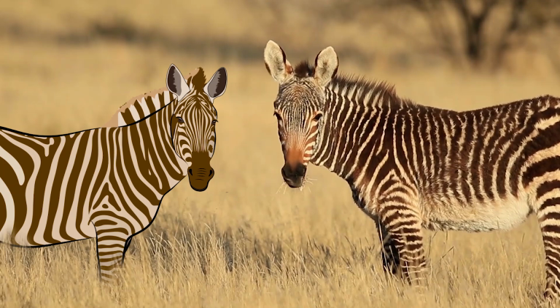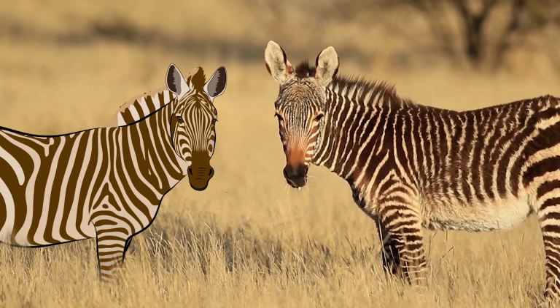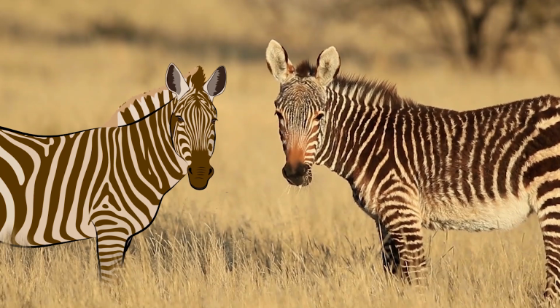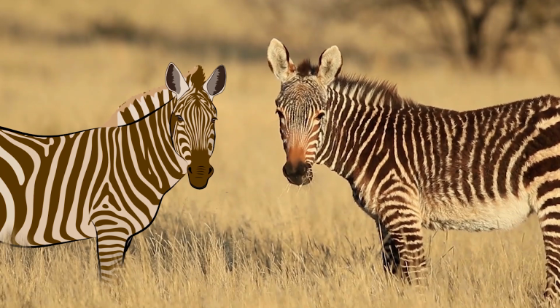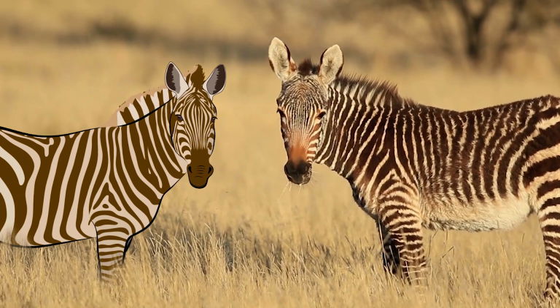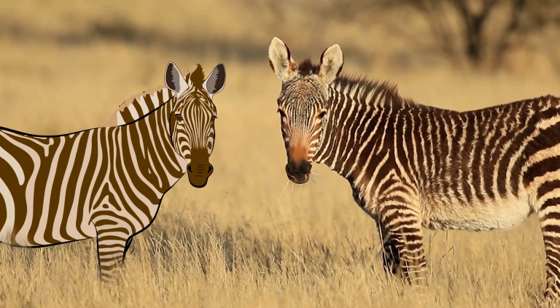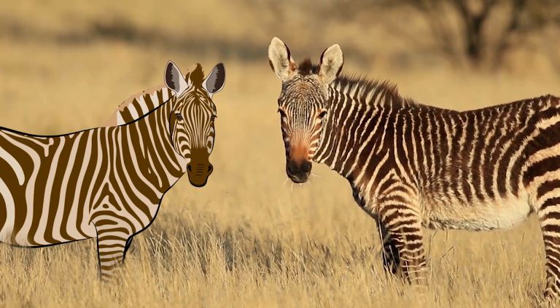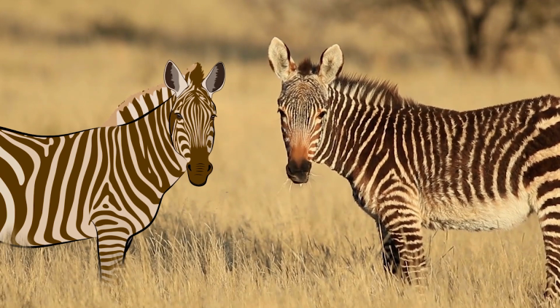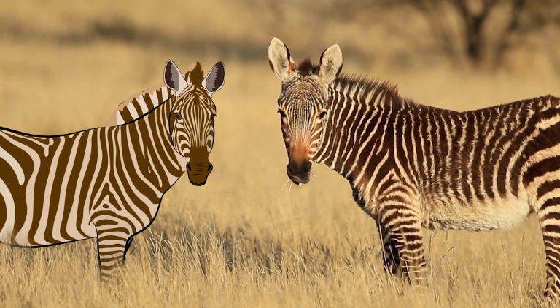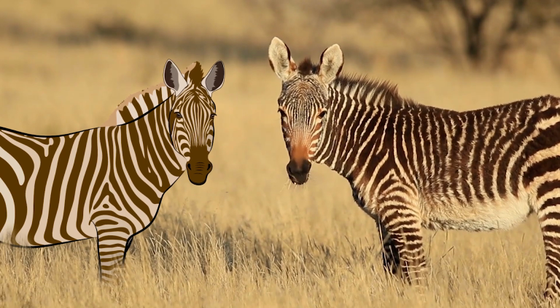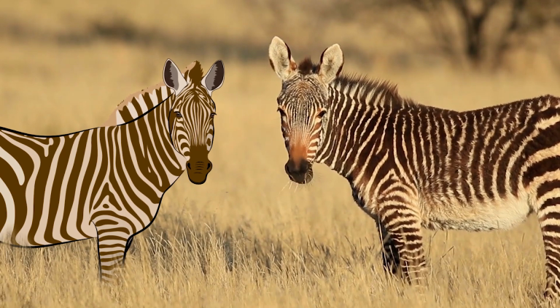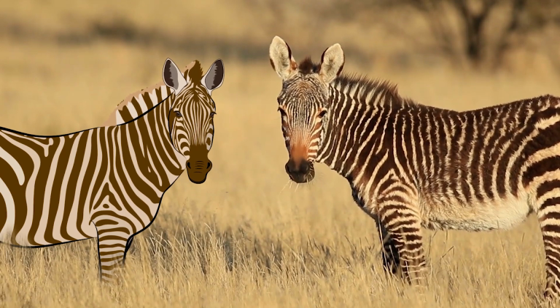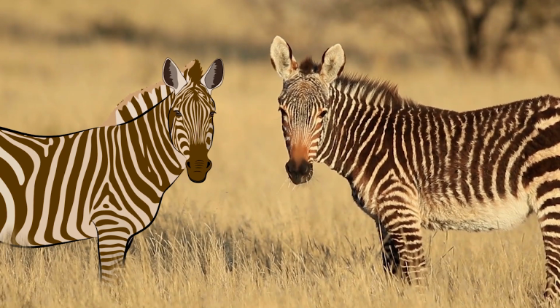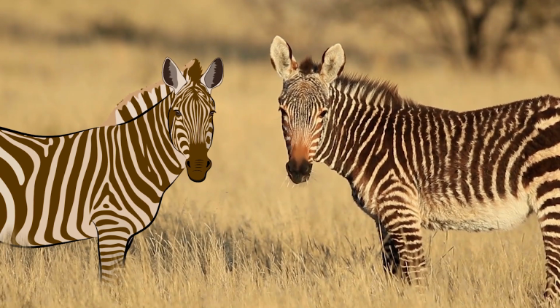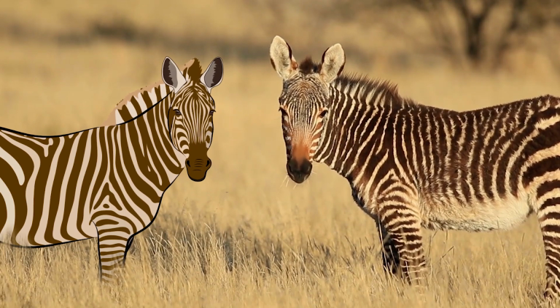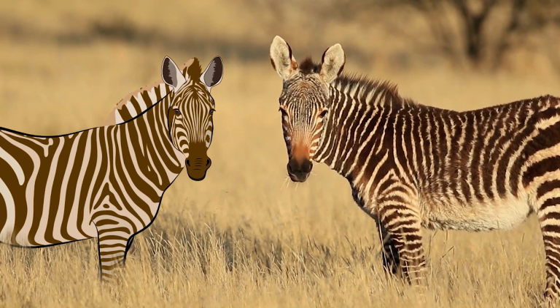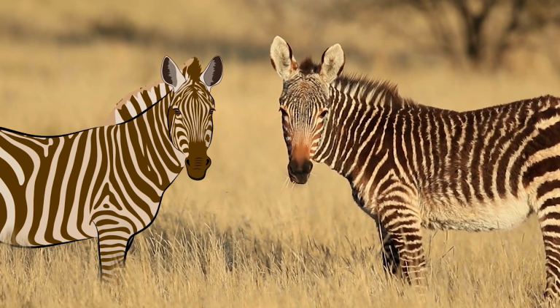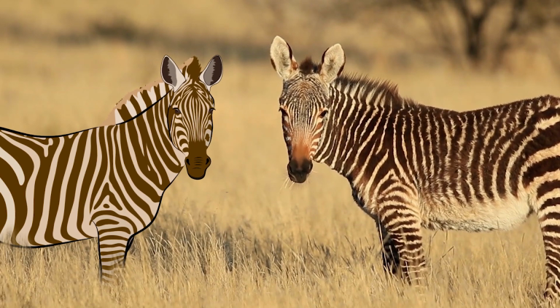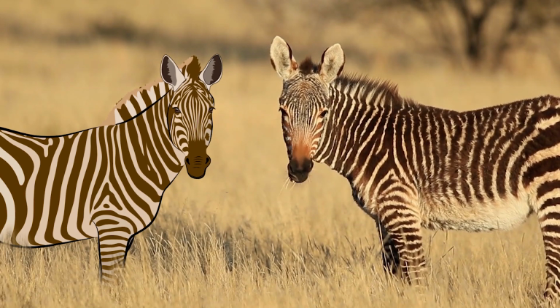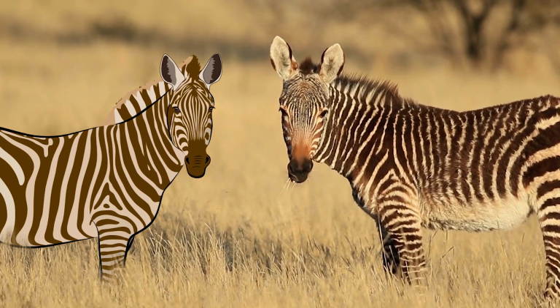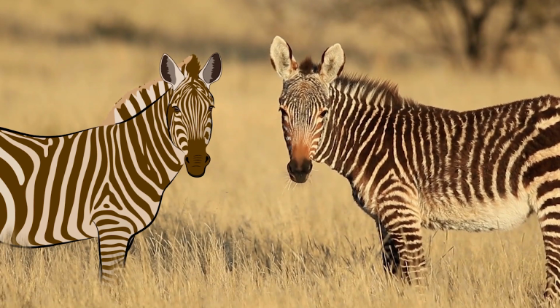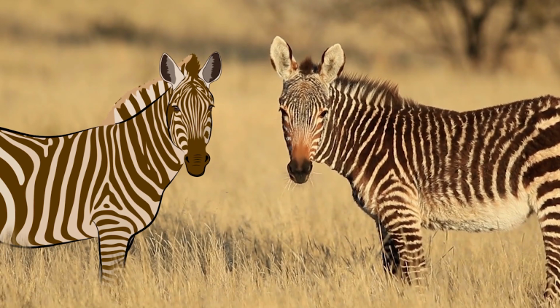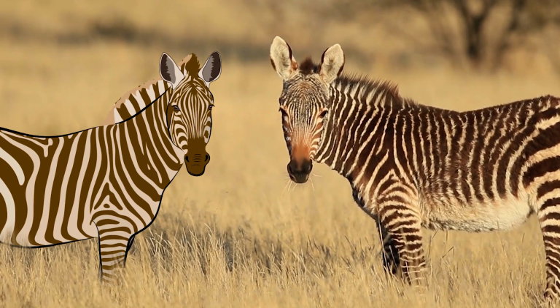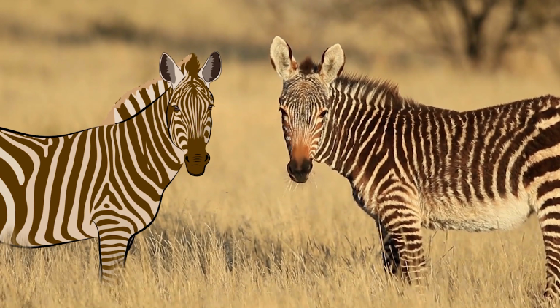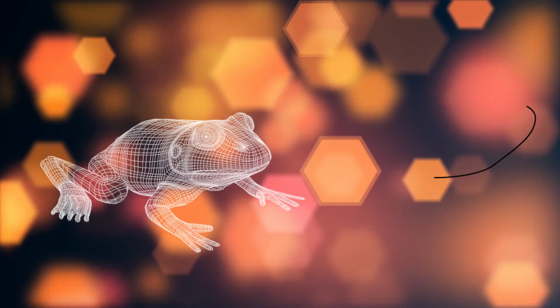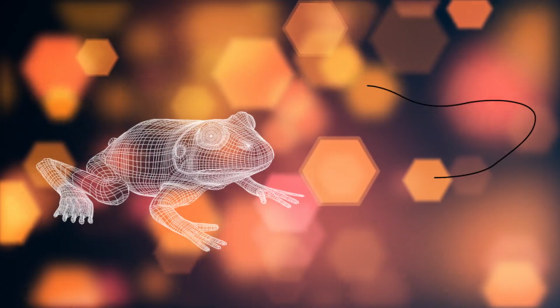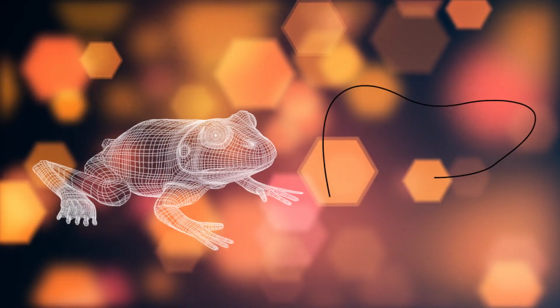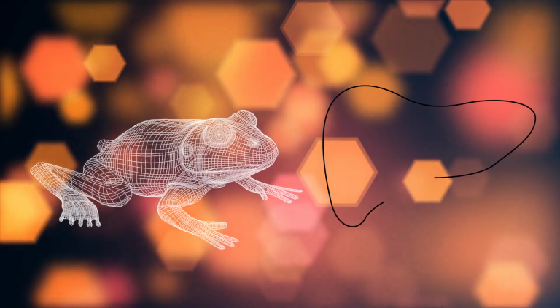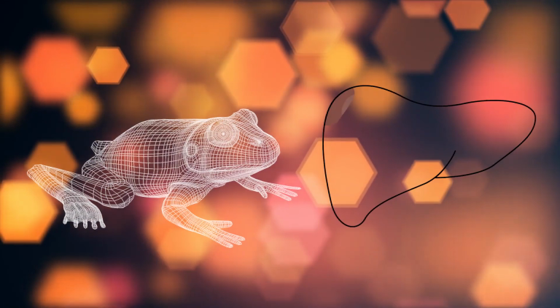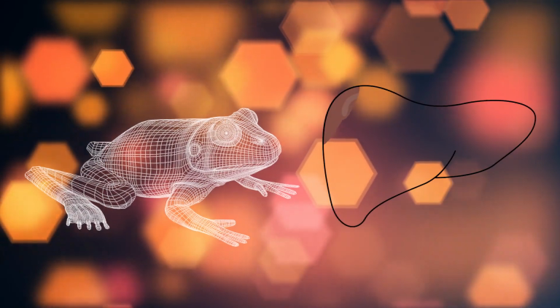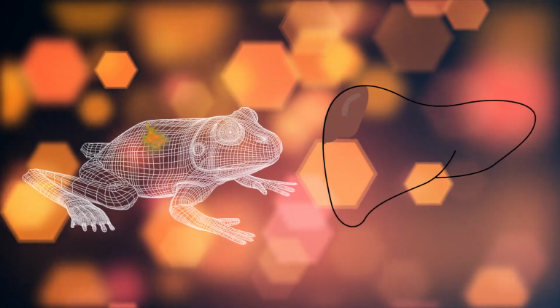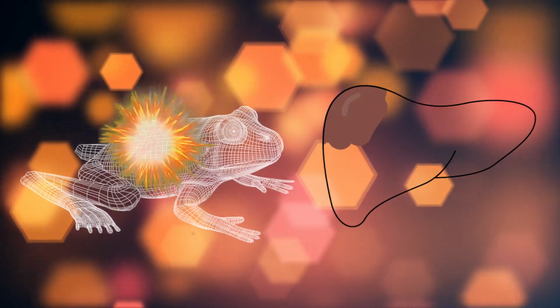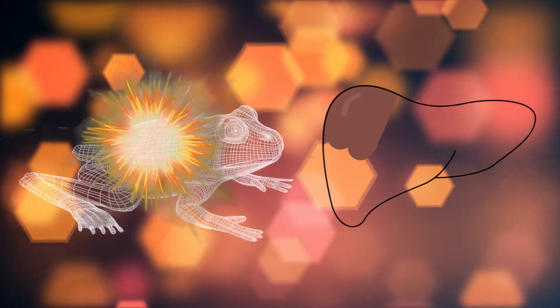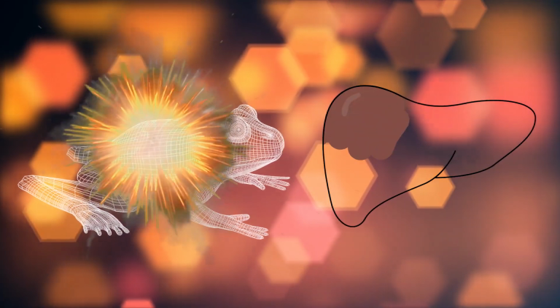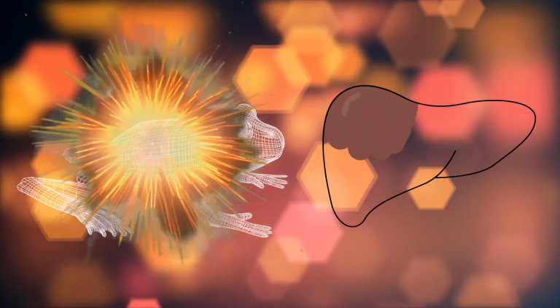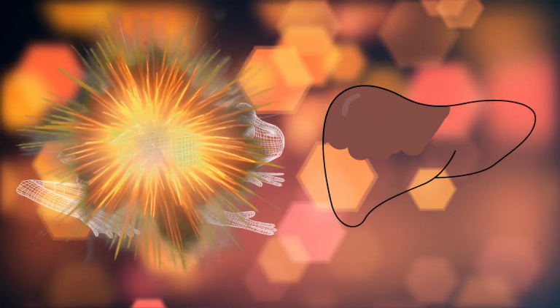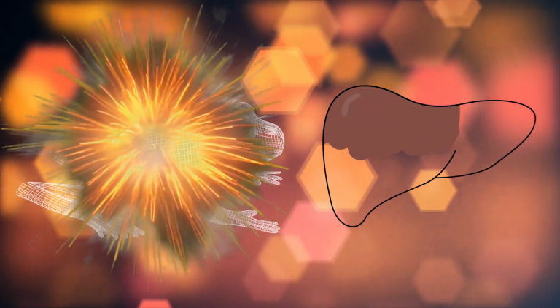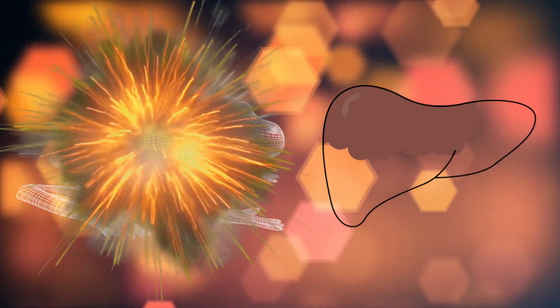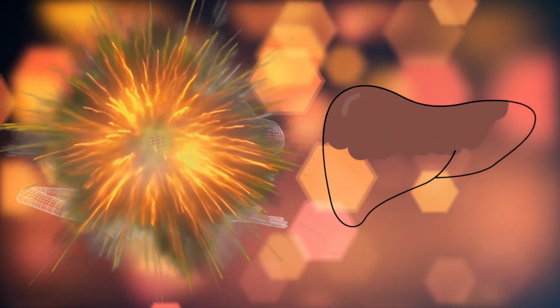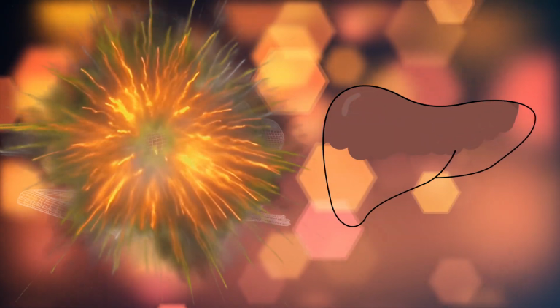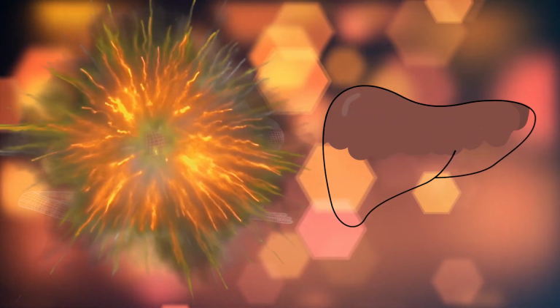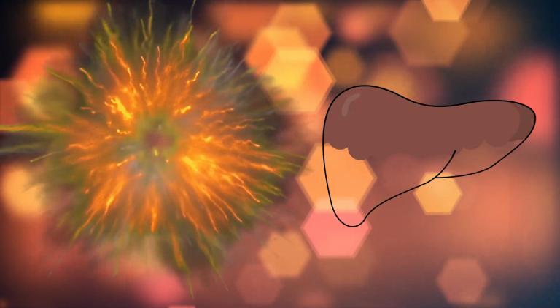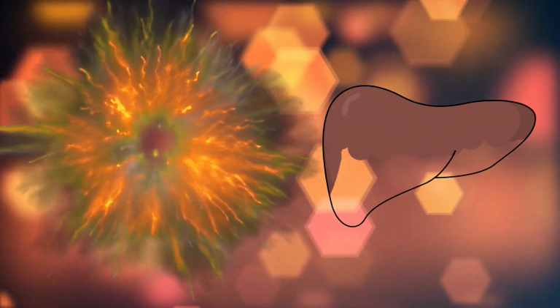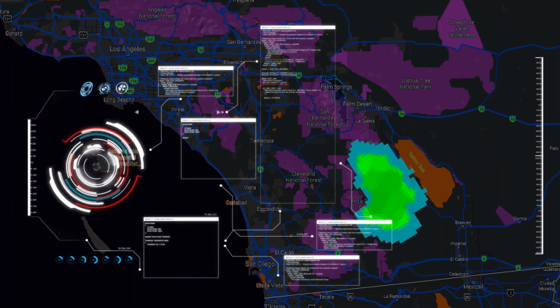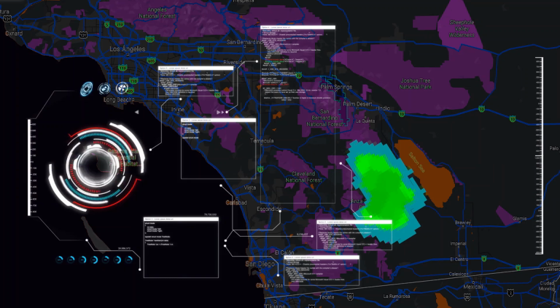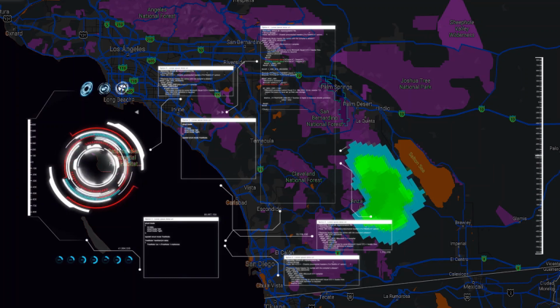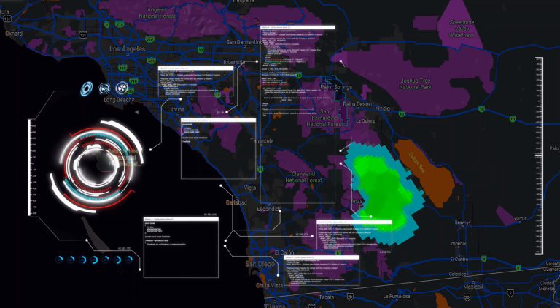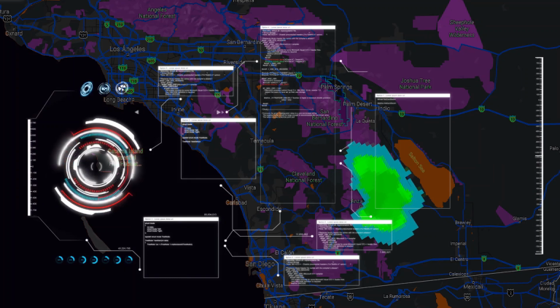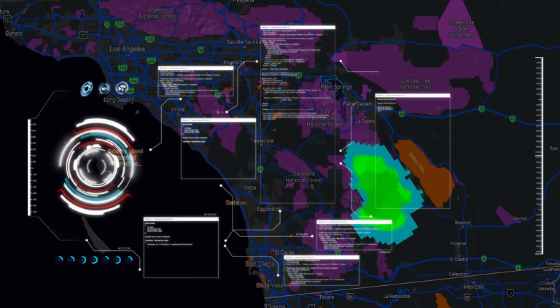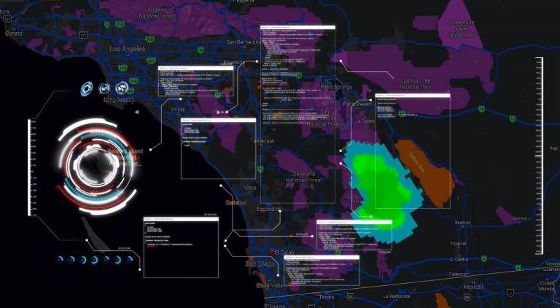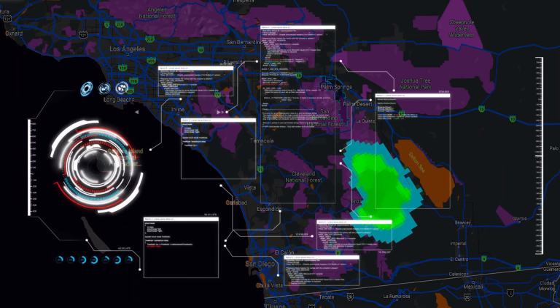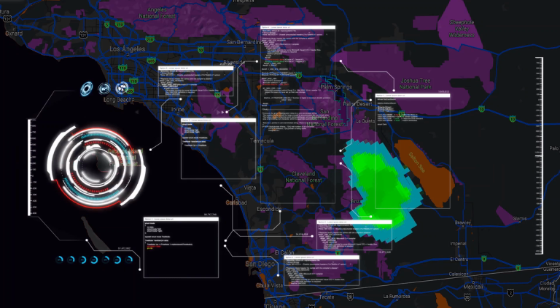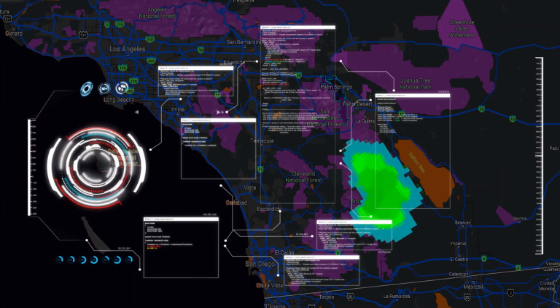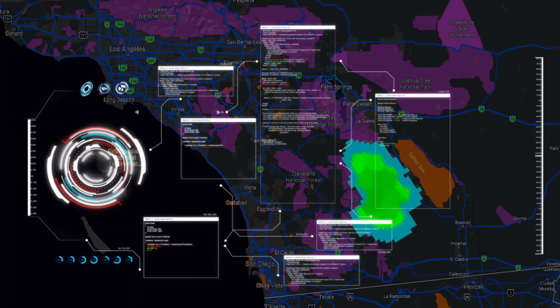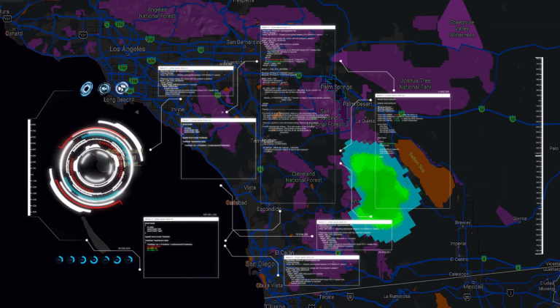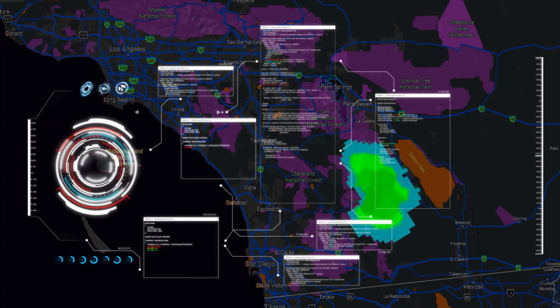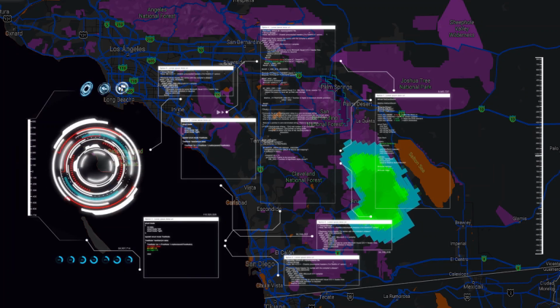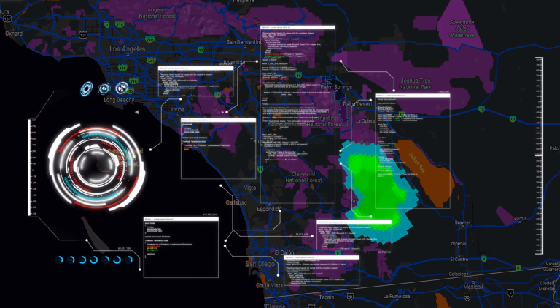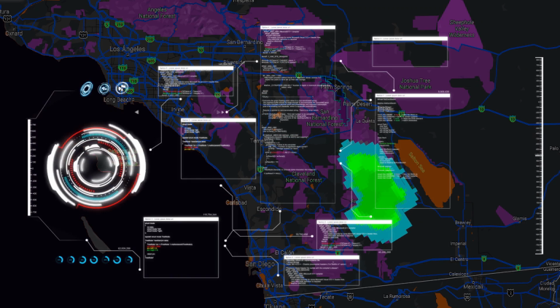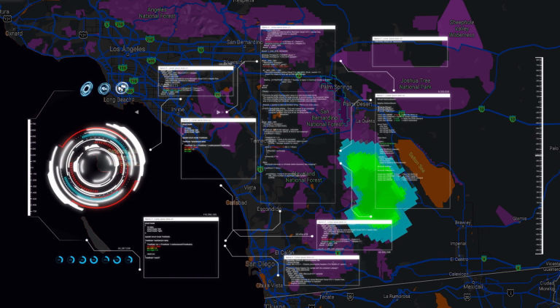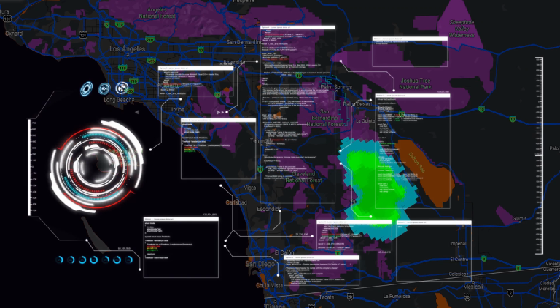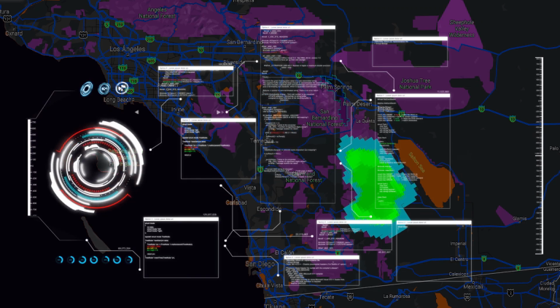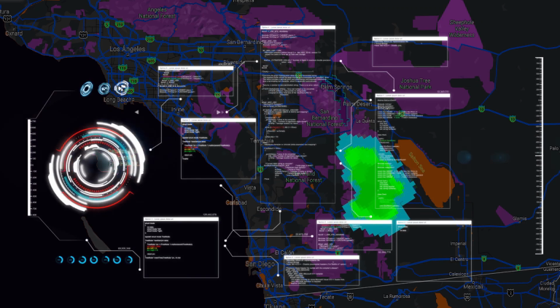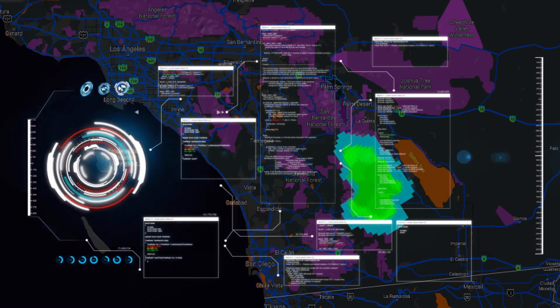Hi, it's Katrina! From blonde zebras to toads exploding all over the place, here are 10 strange things found in nature!